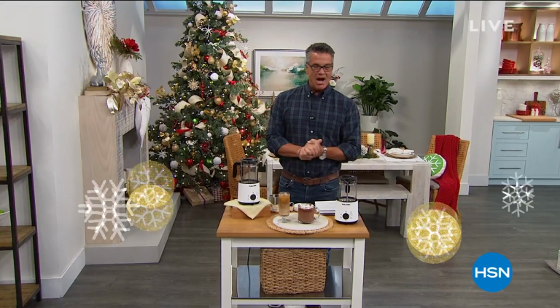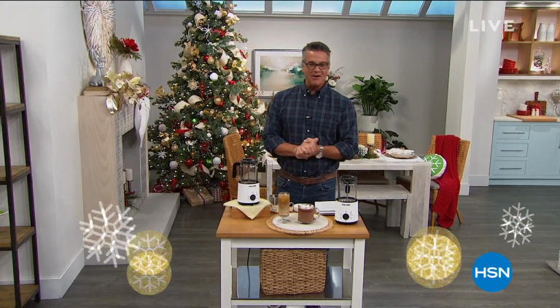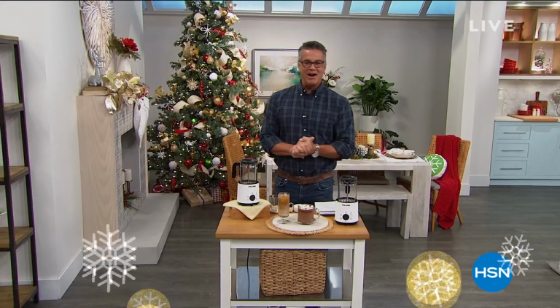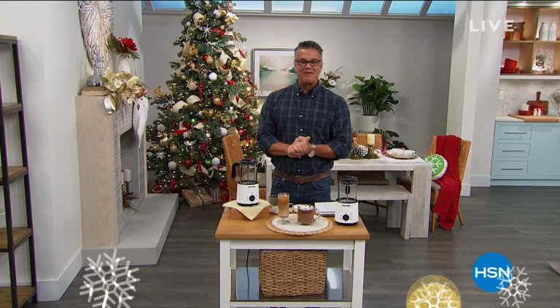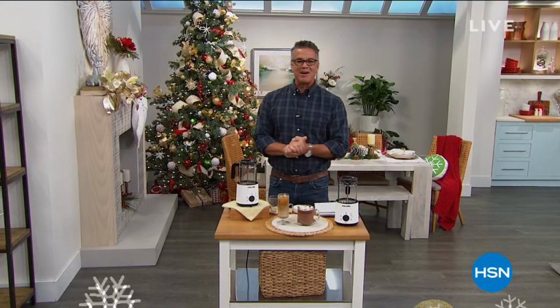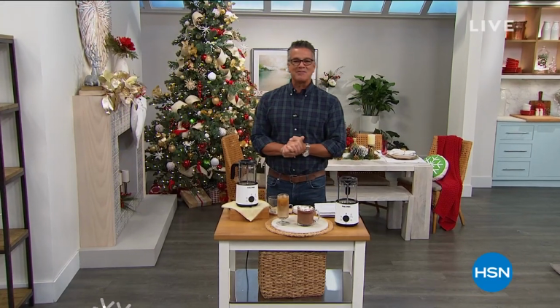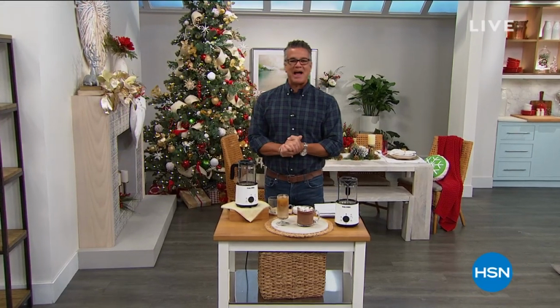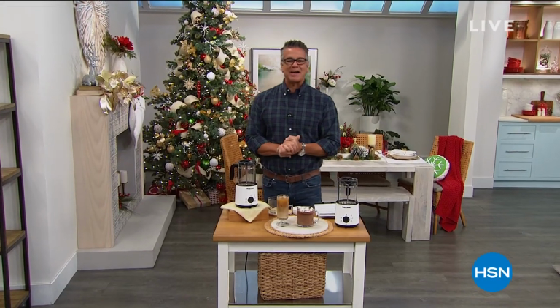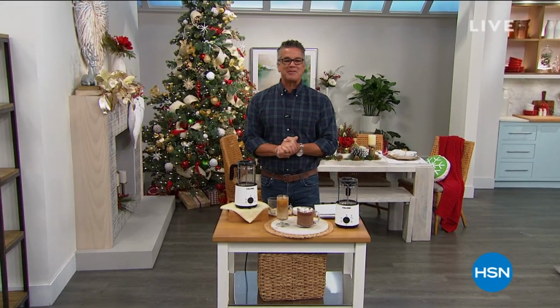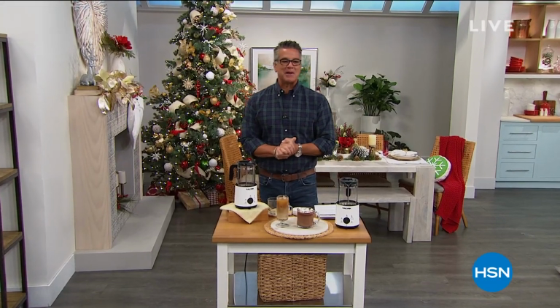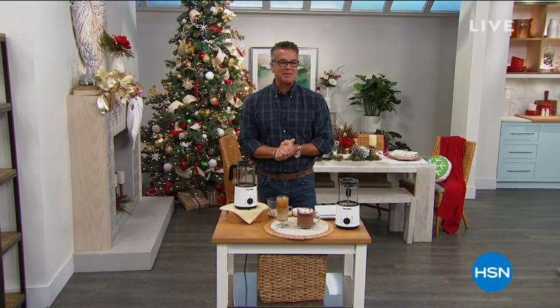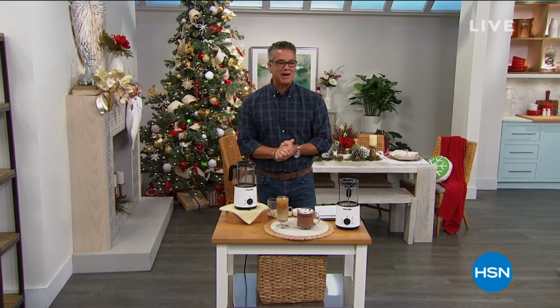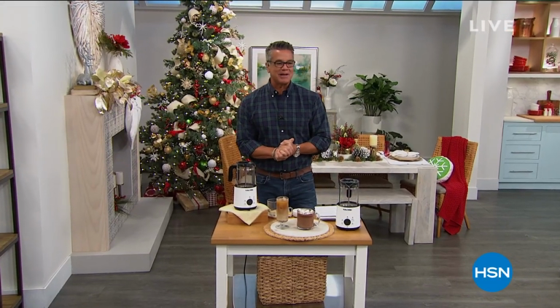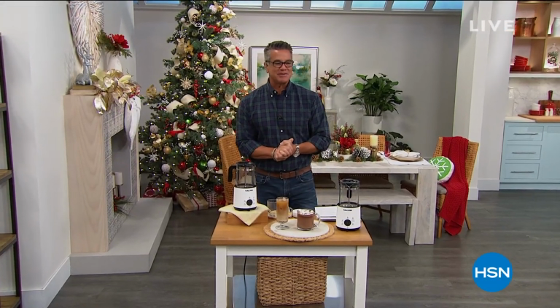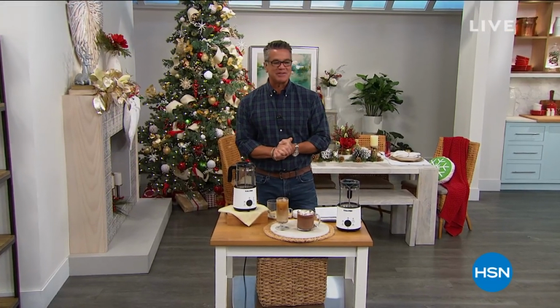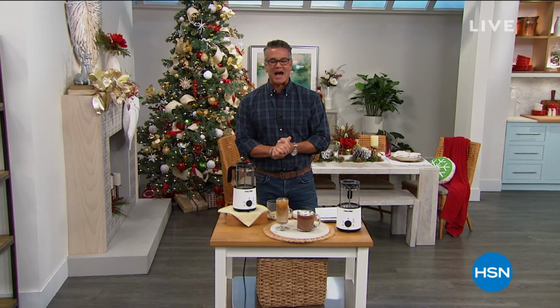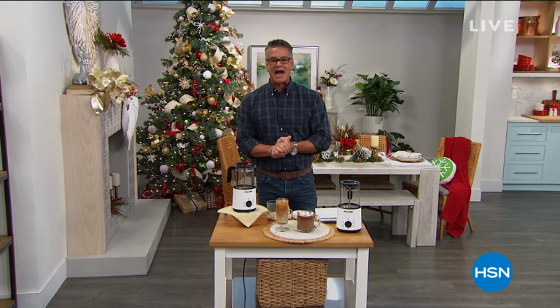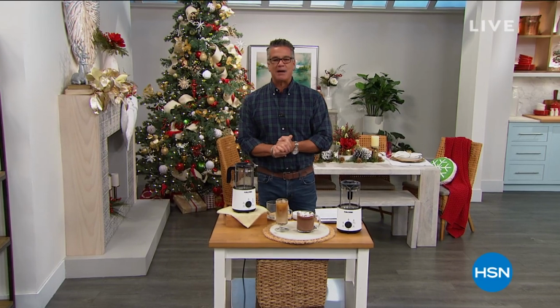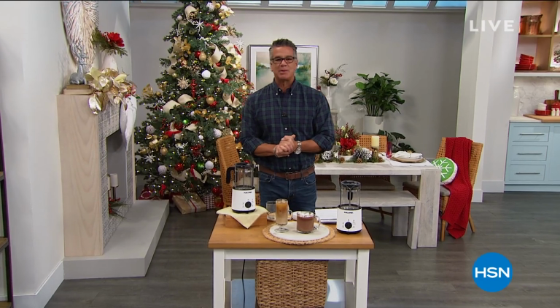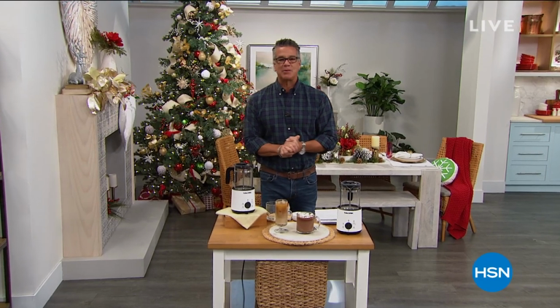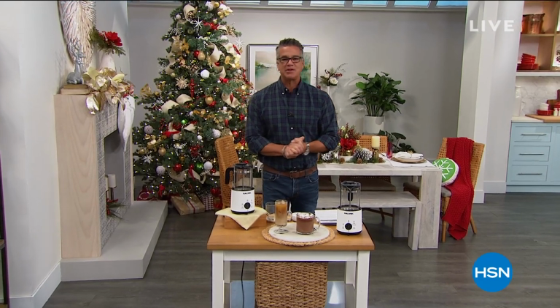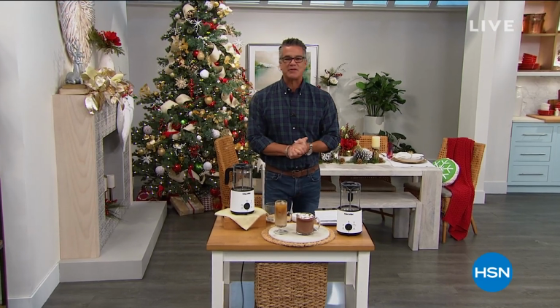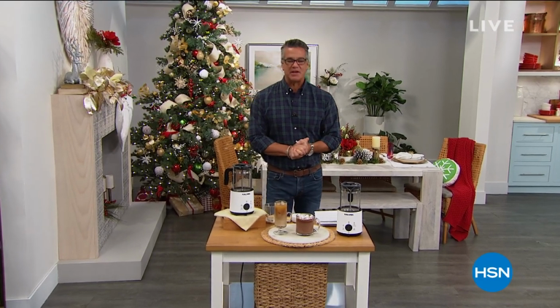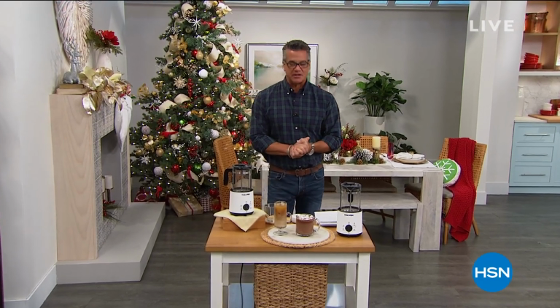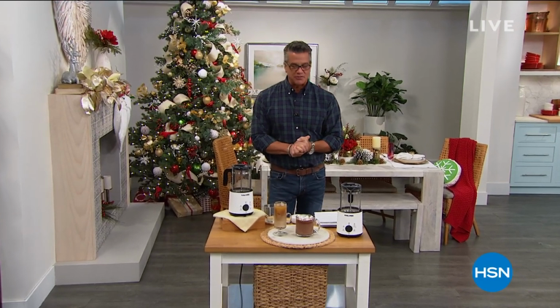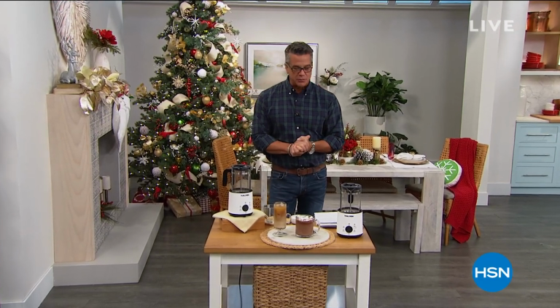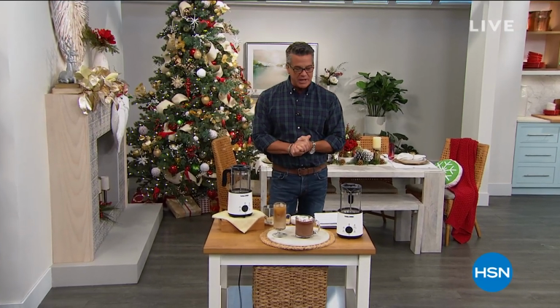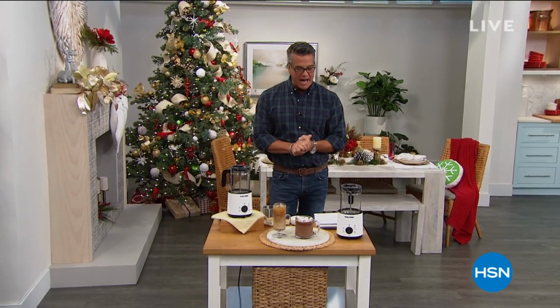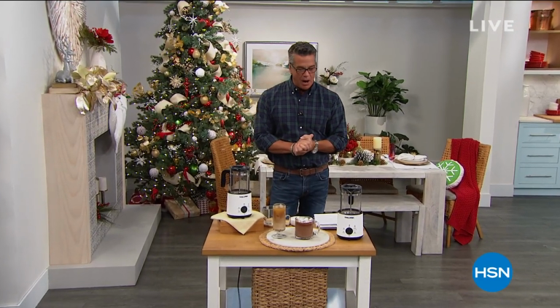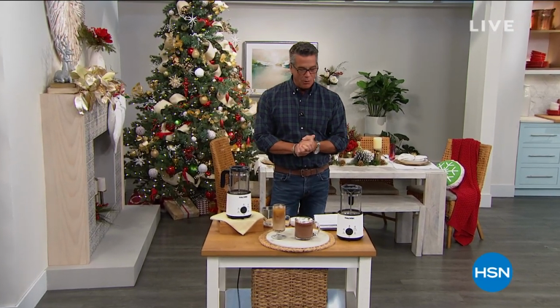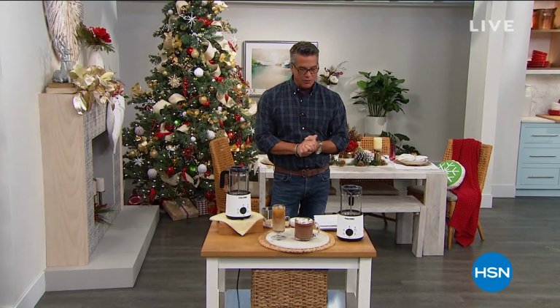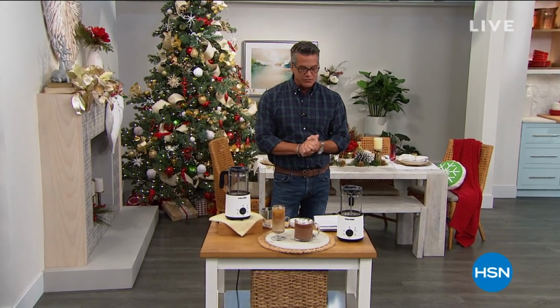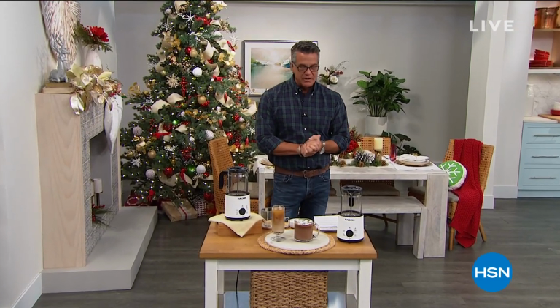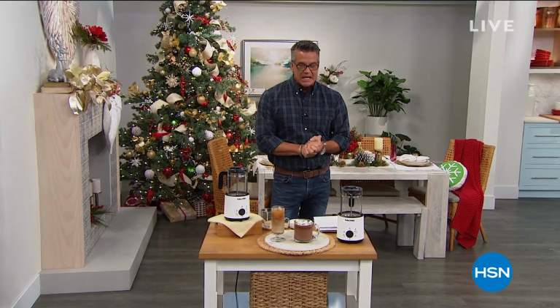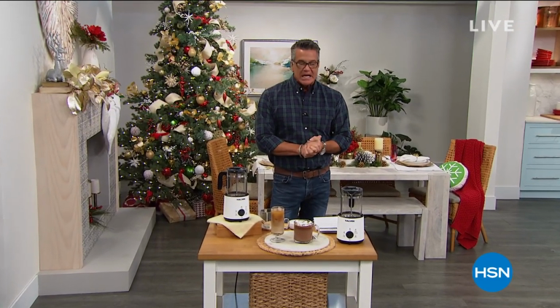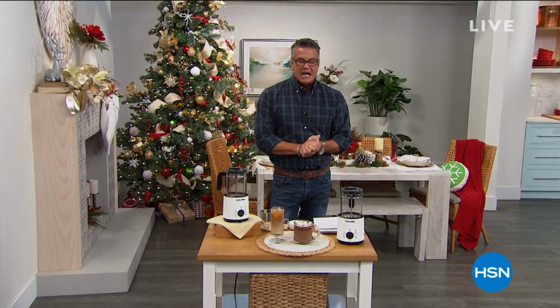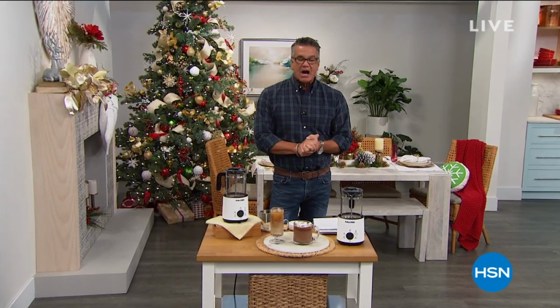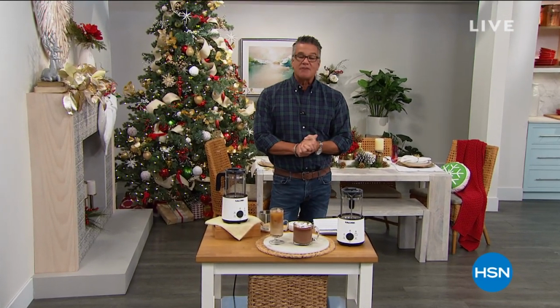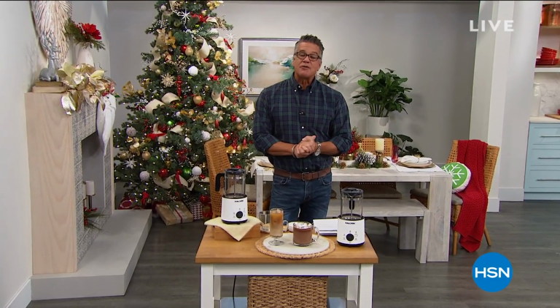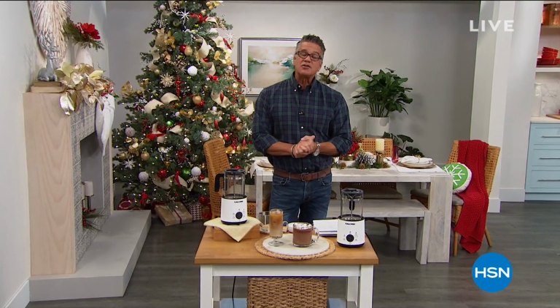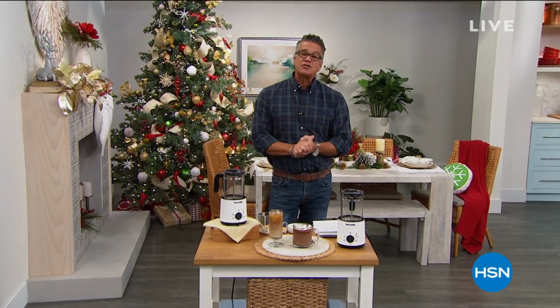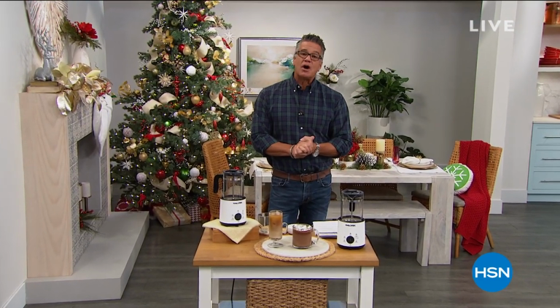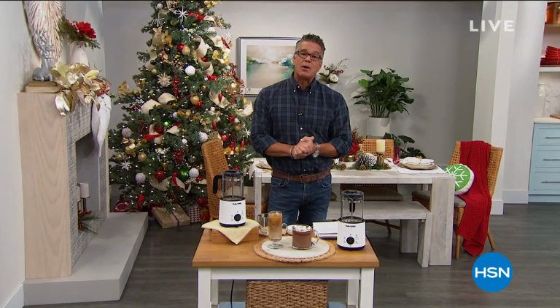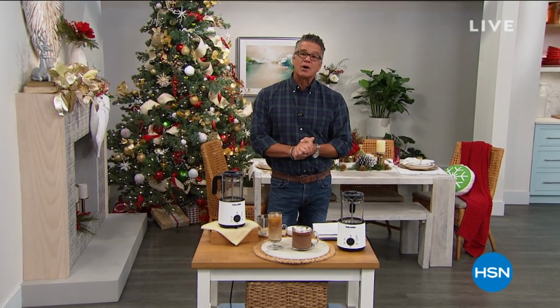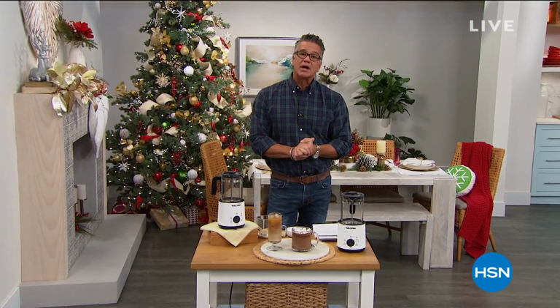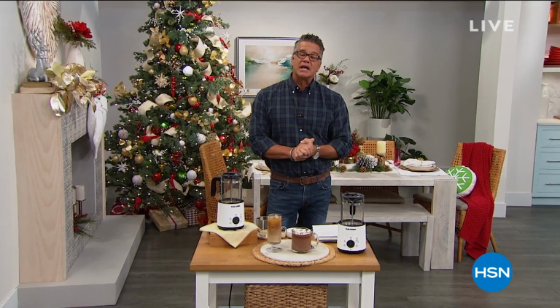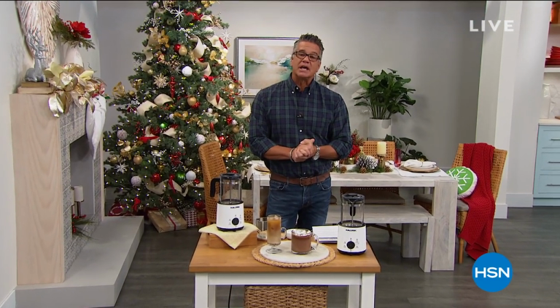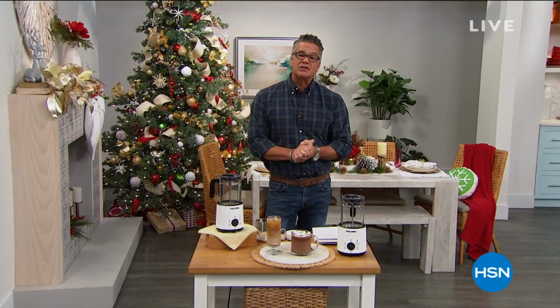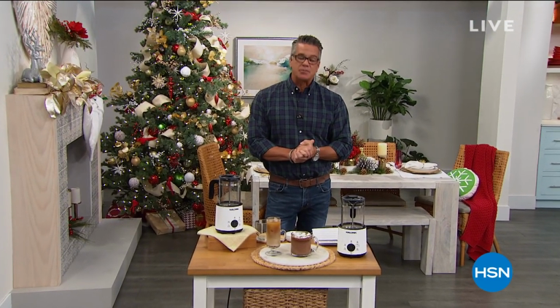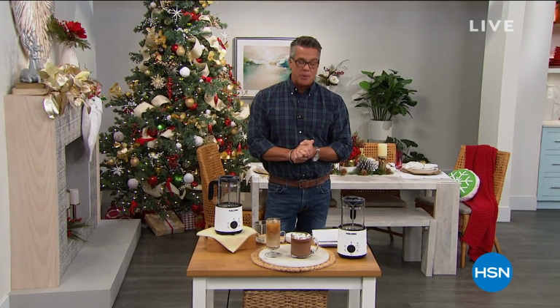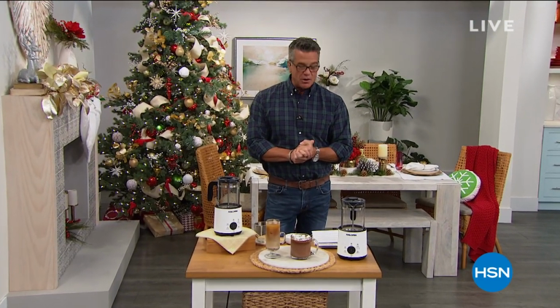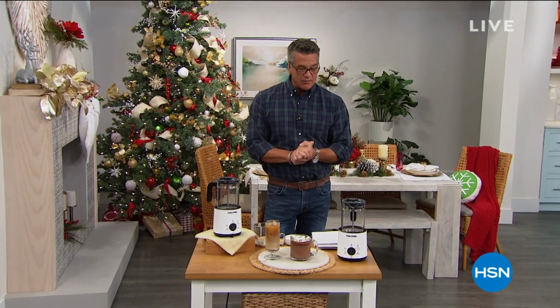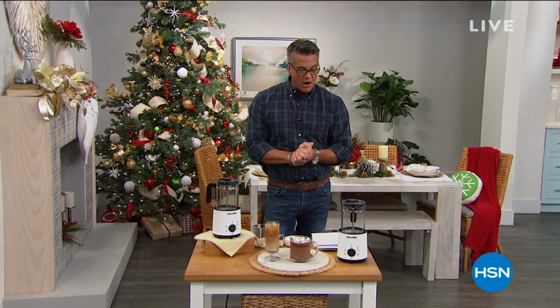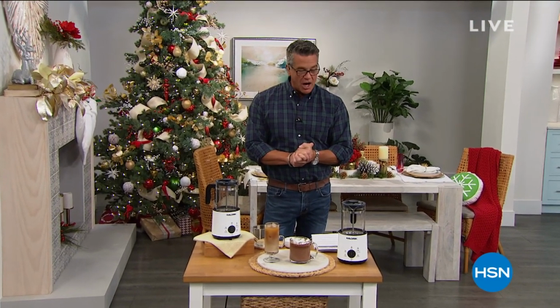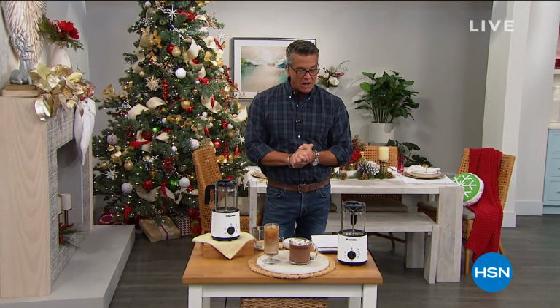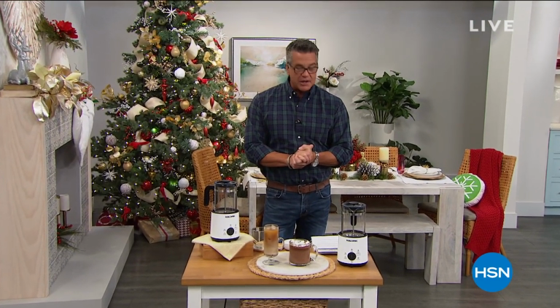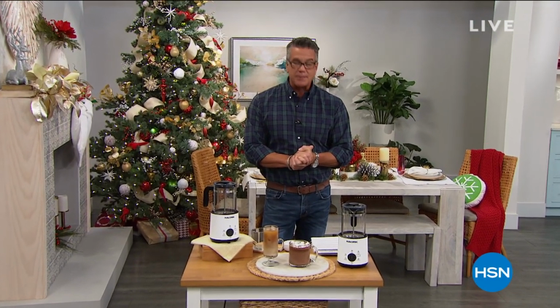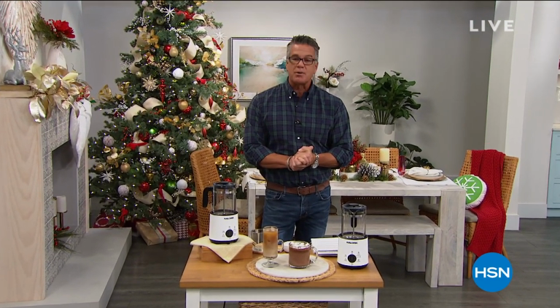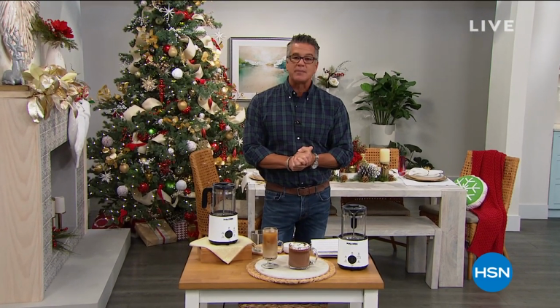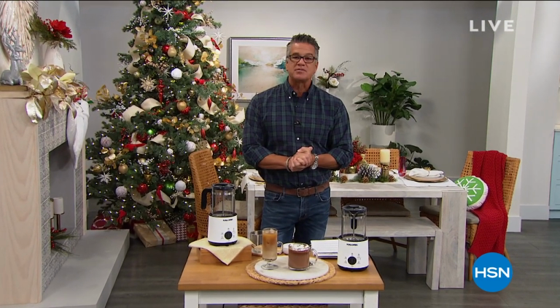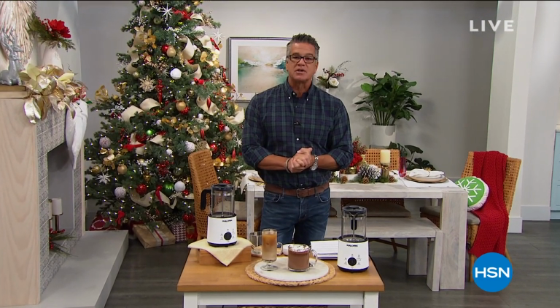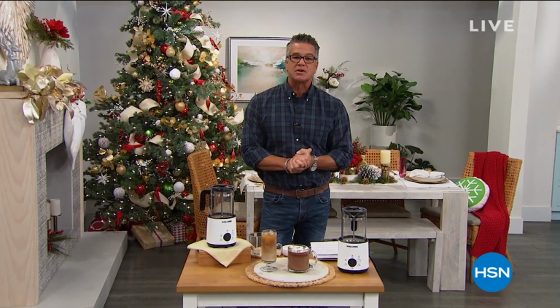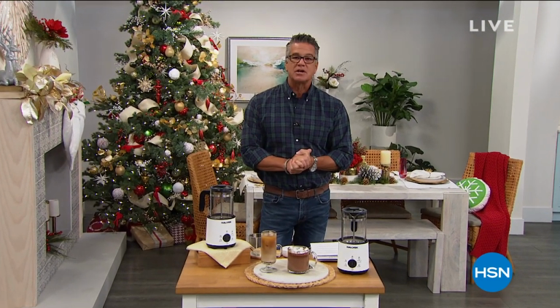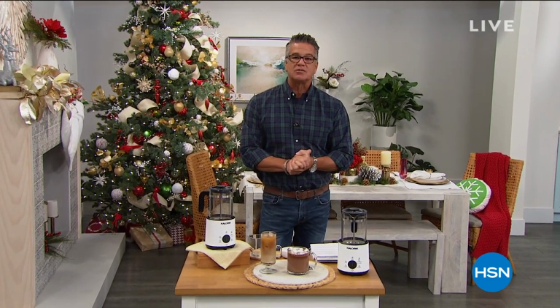Welcome back everybody. My name is Guy. I'll be with you for the next three hours. Our first hour is part of our holiday prep series.